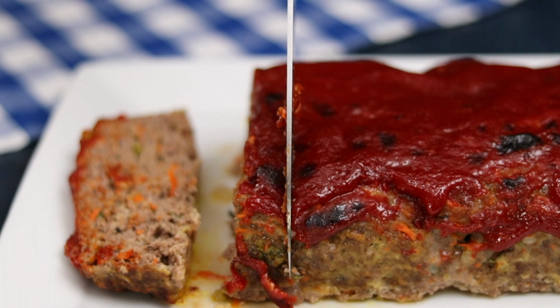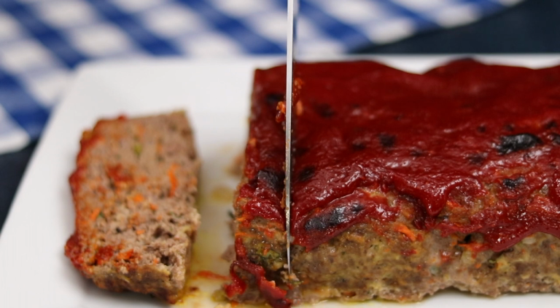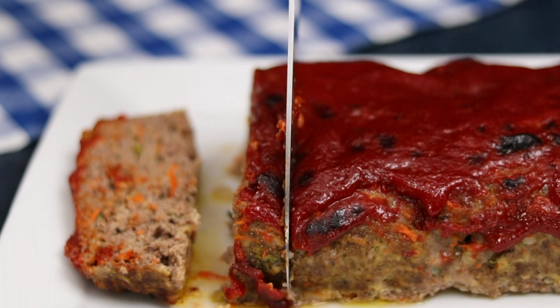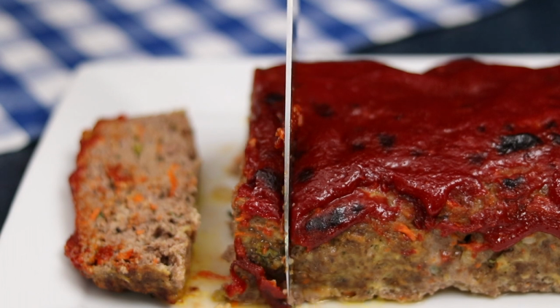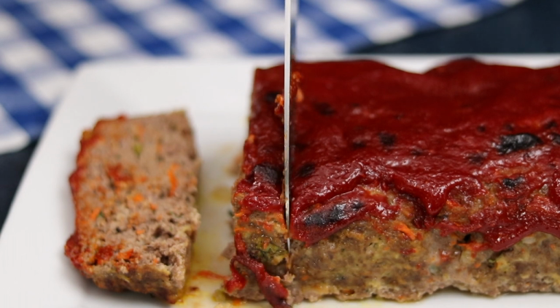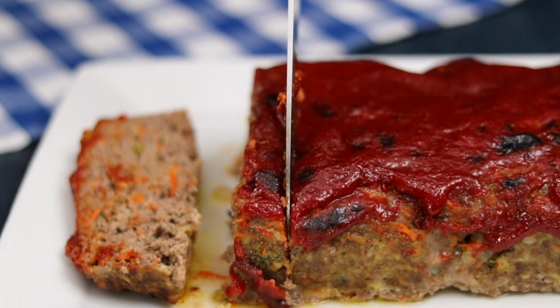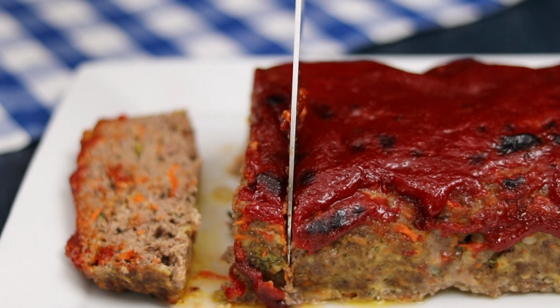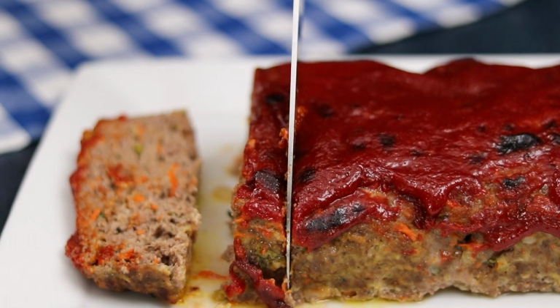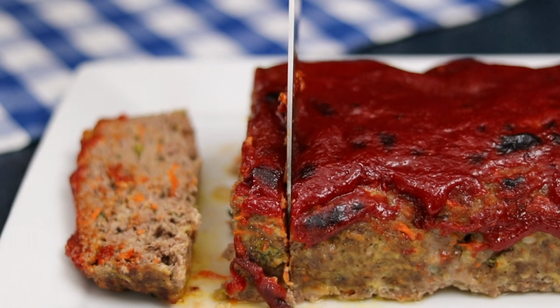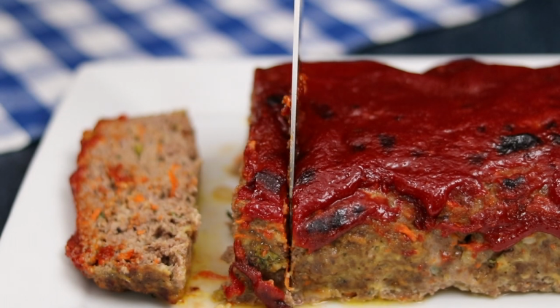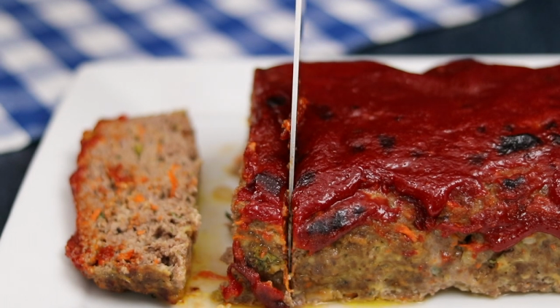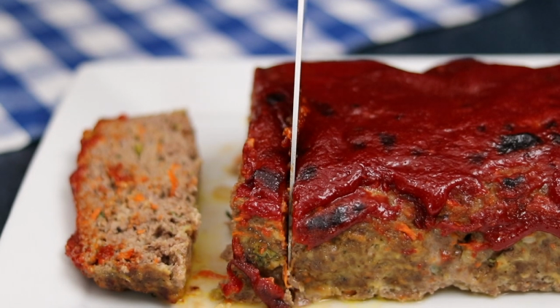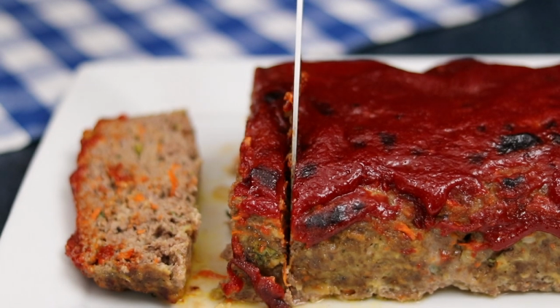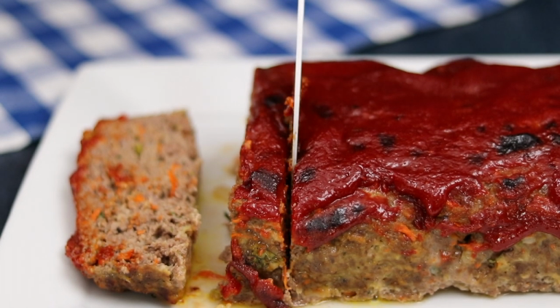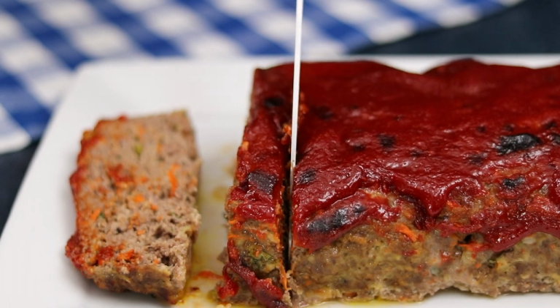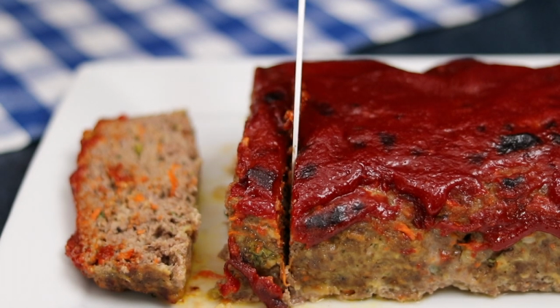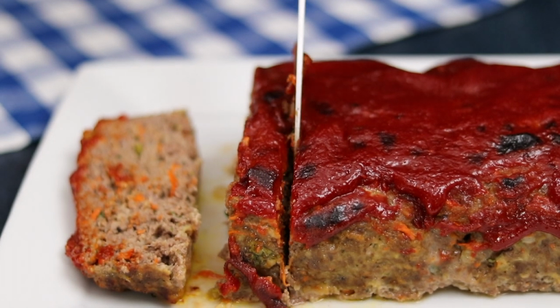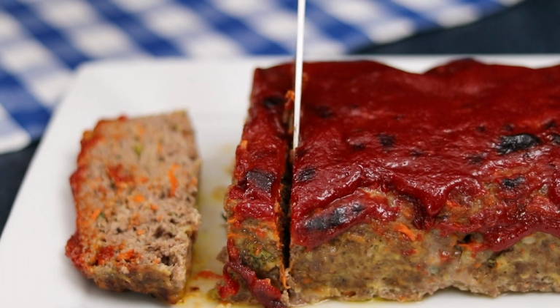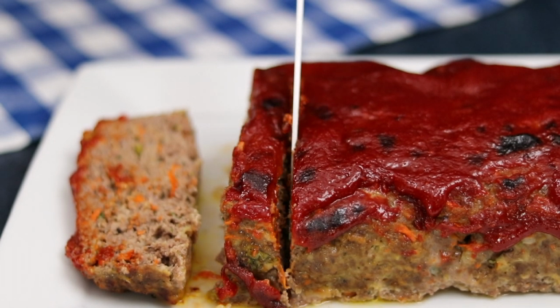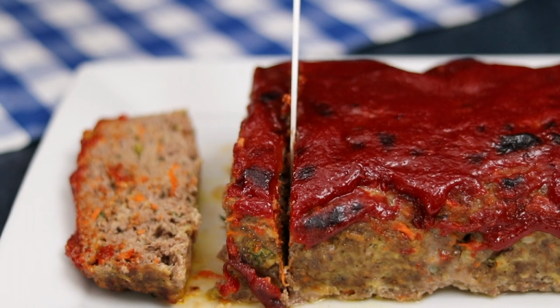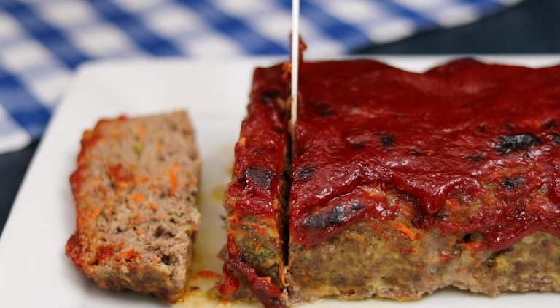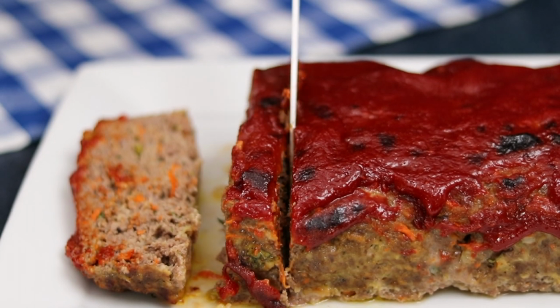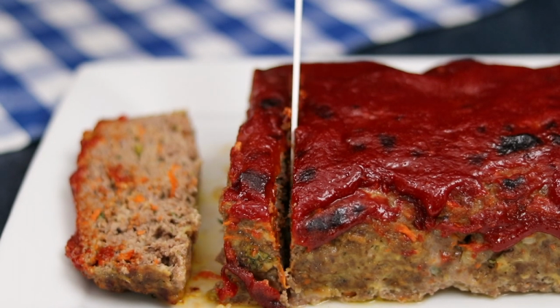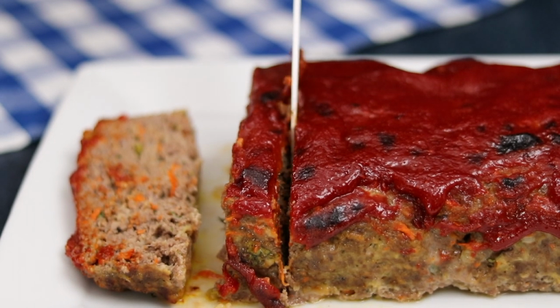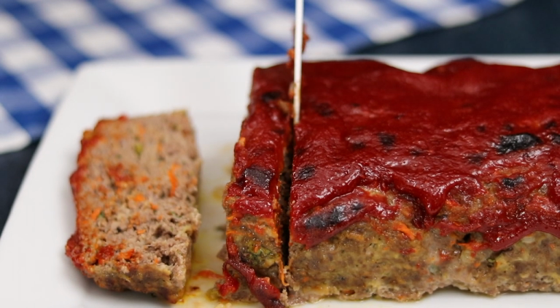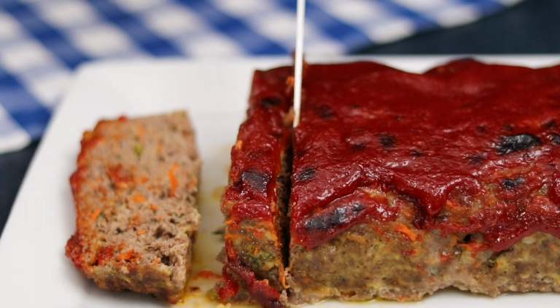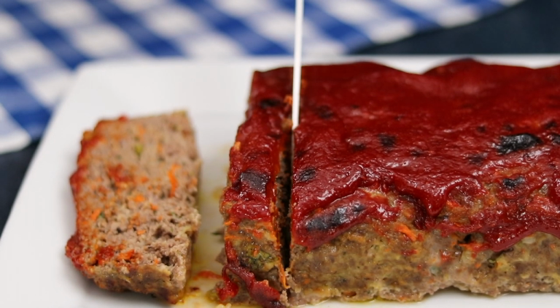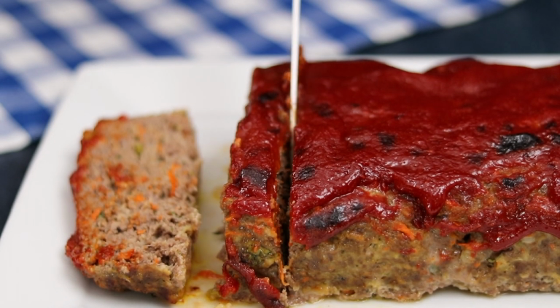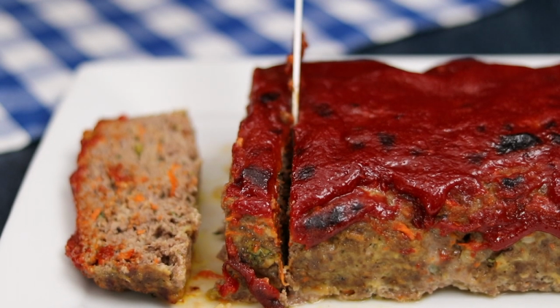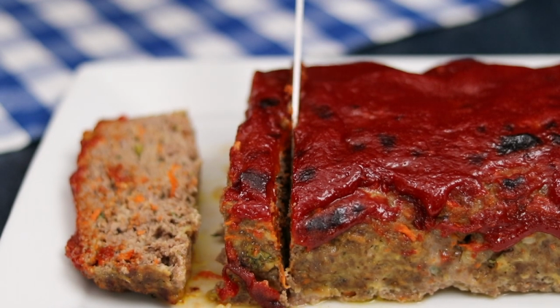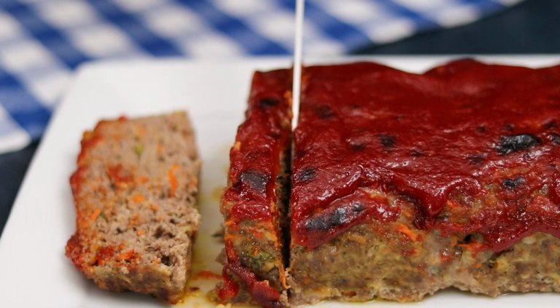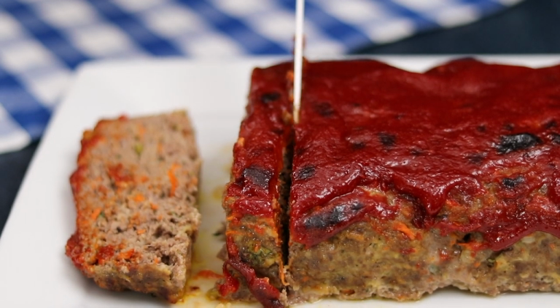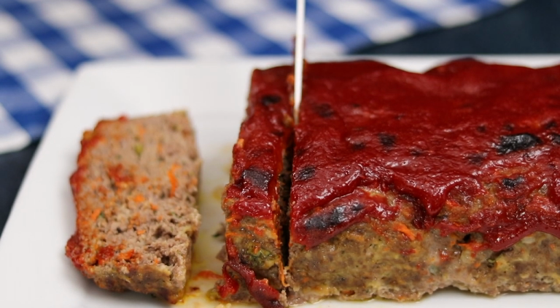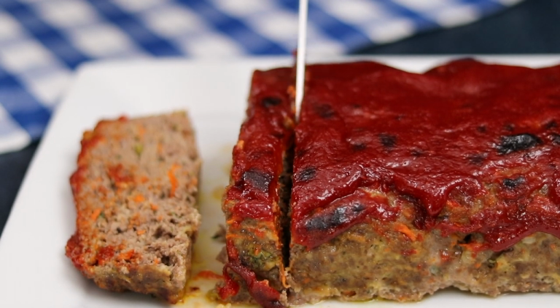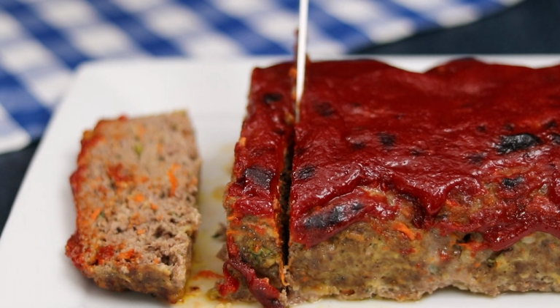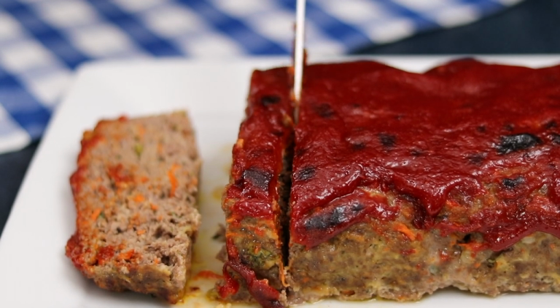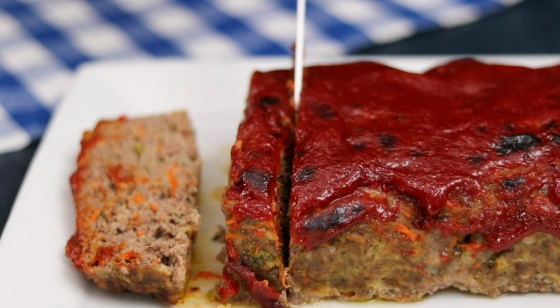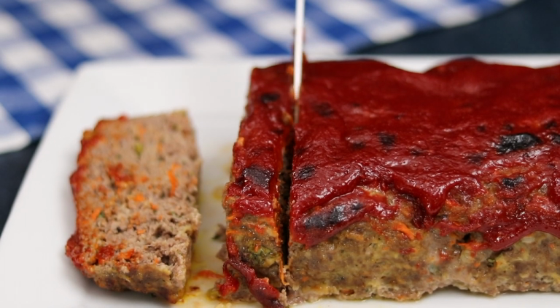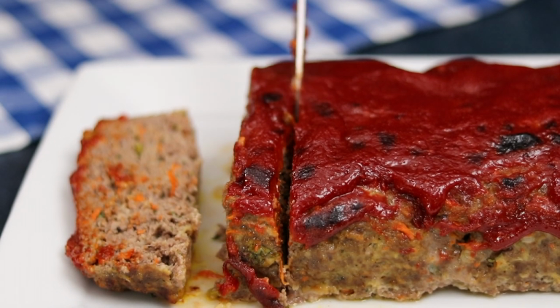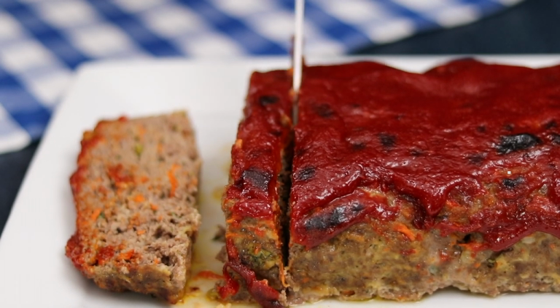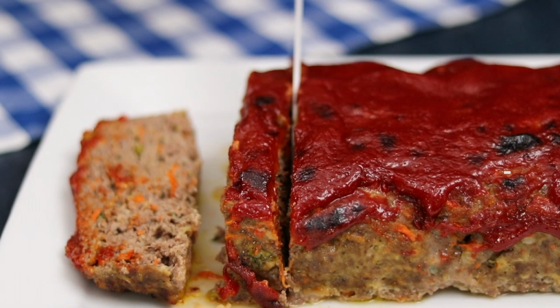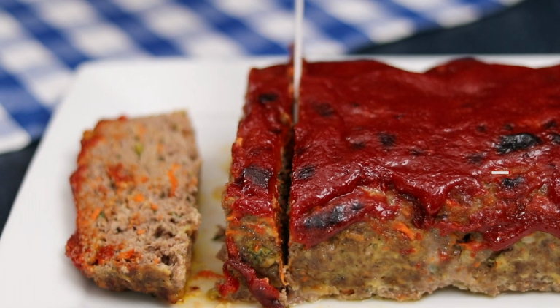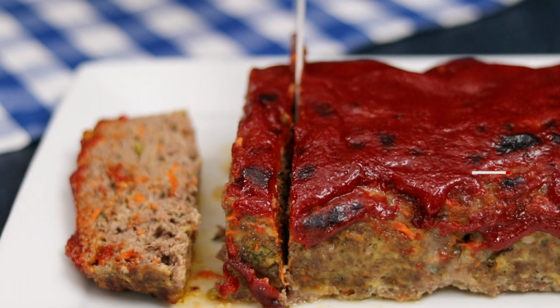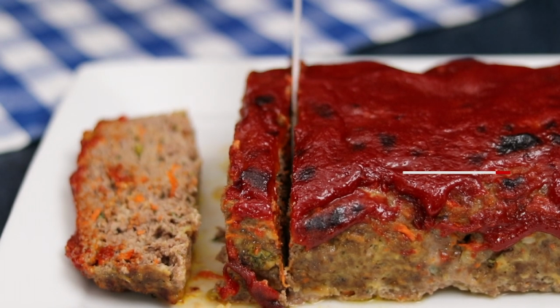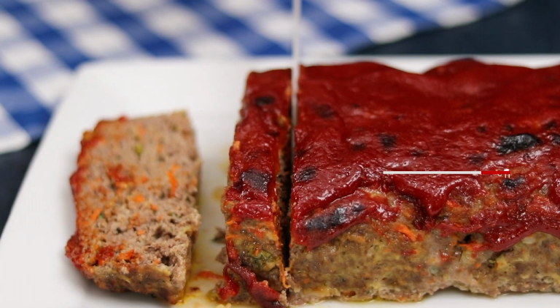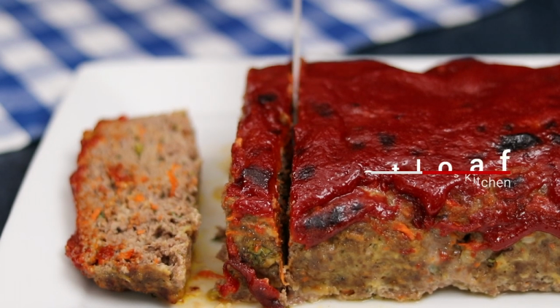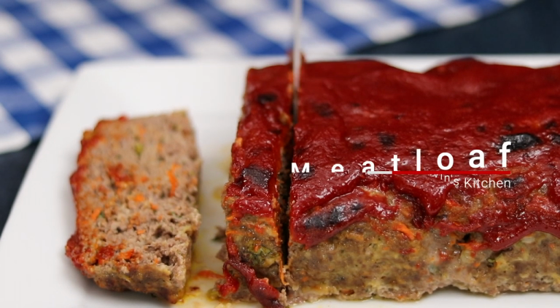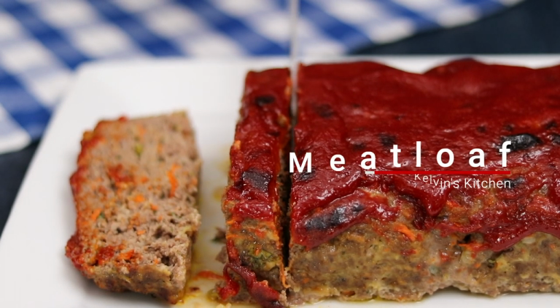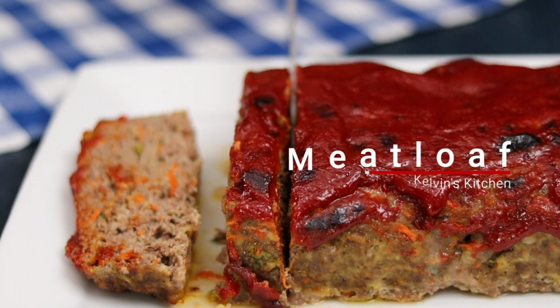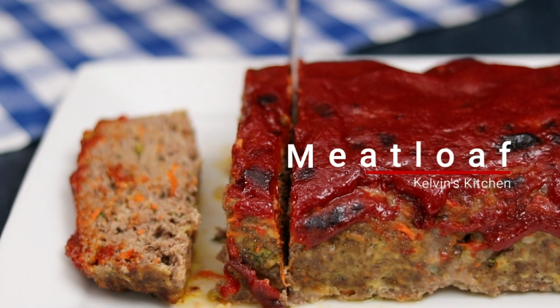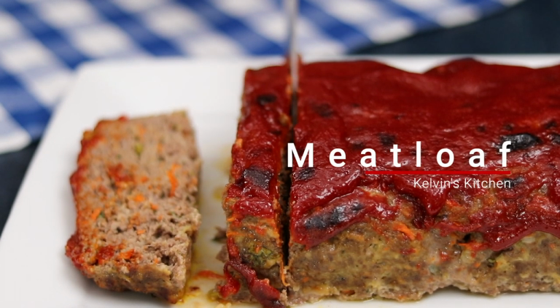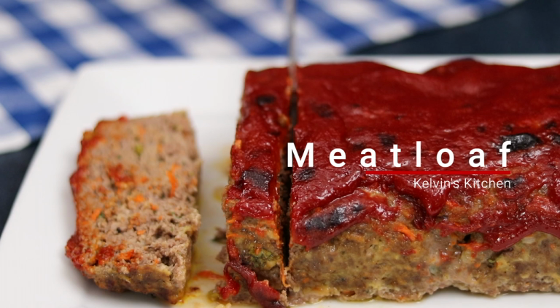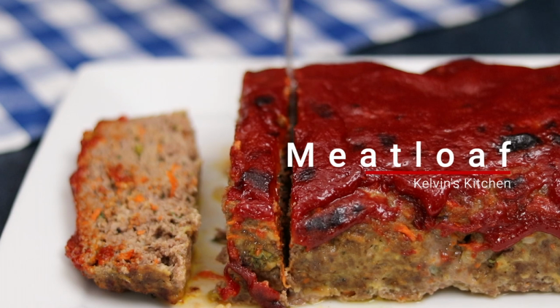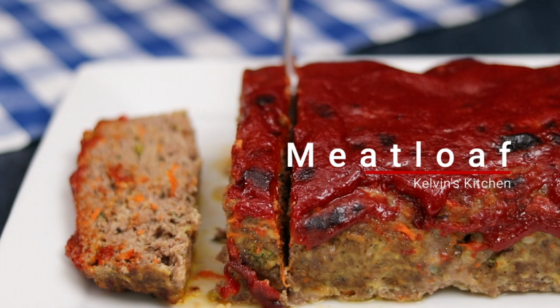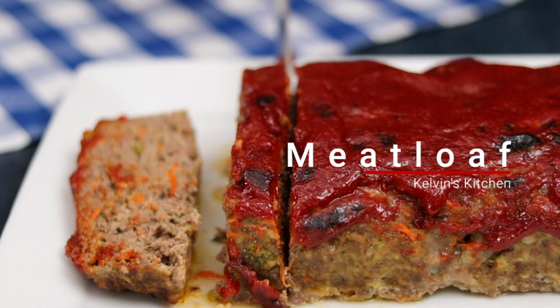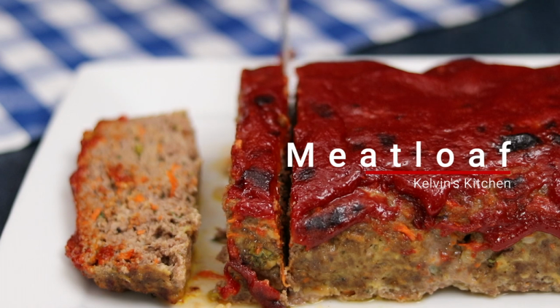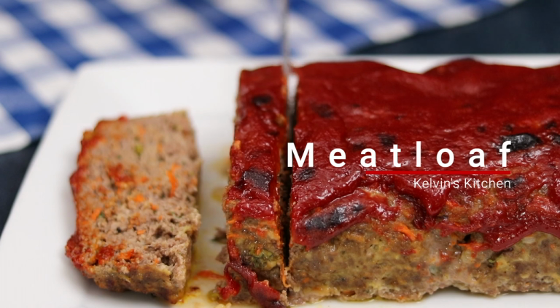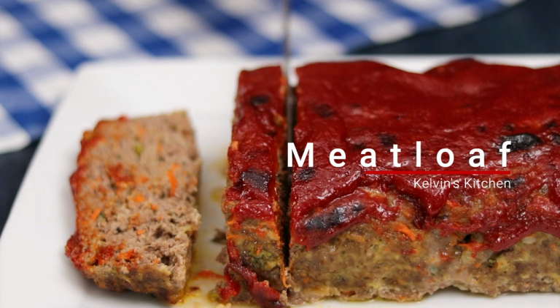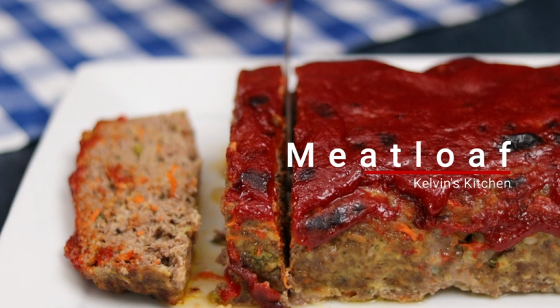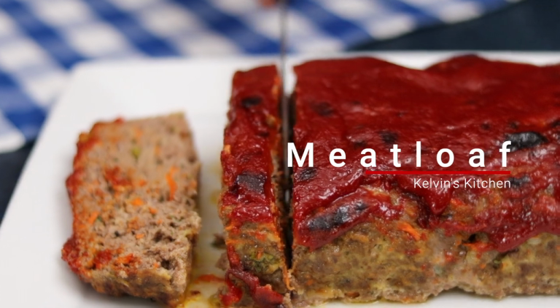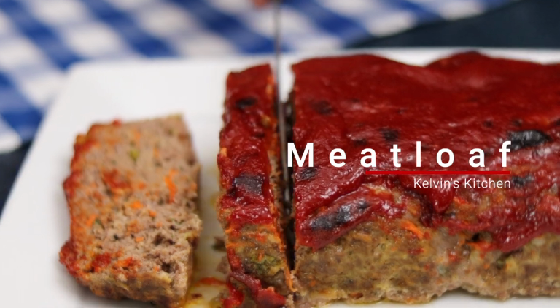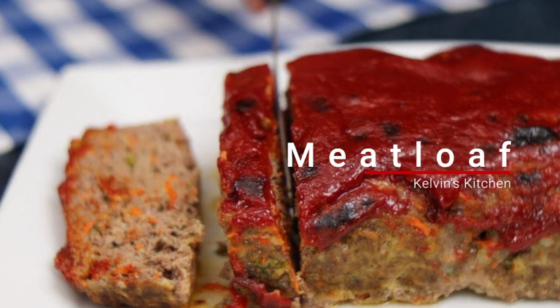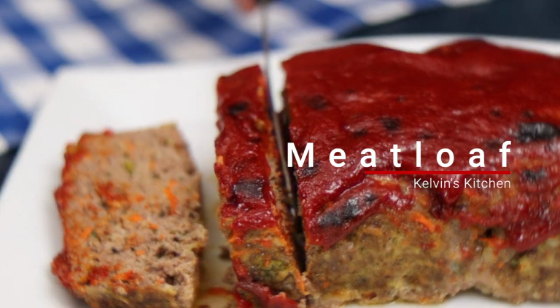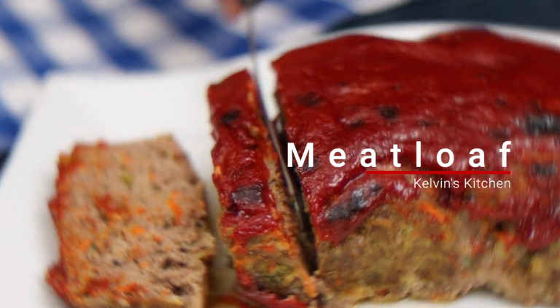Hey, what's up guys? Welcome back to Kelvin's Kitchen. Today we're making the most amazing meatloaf!